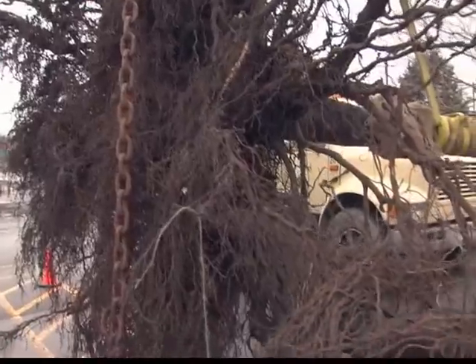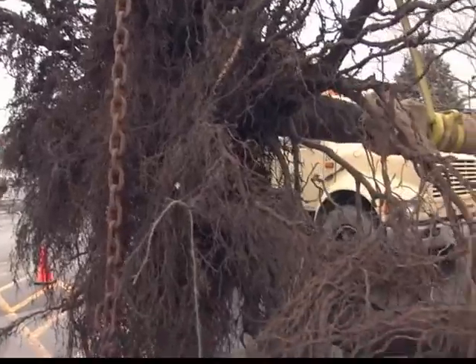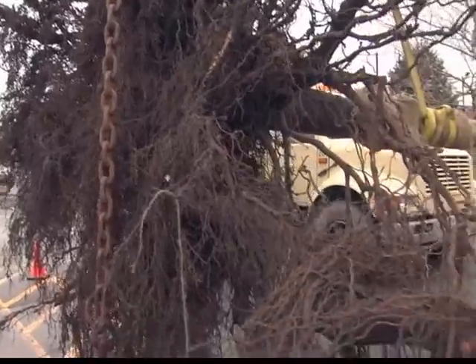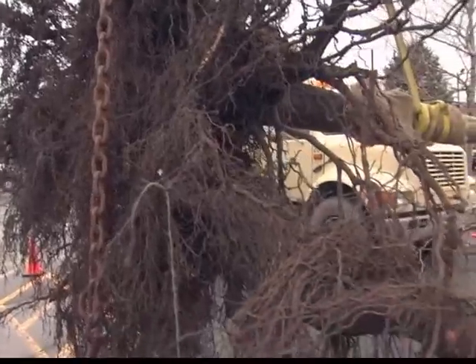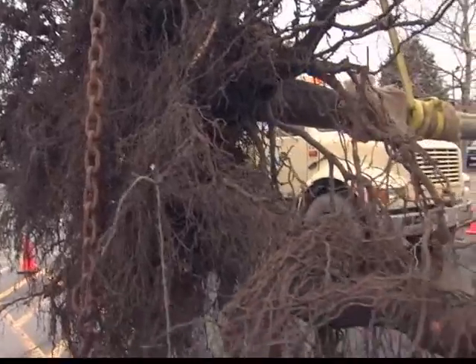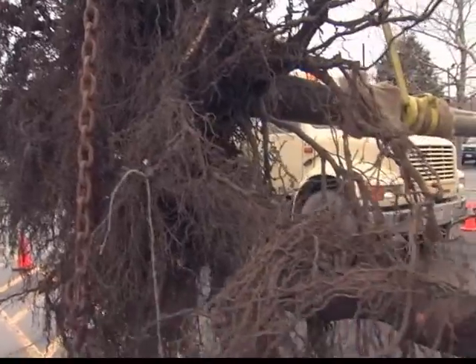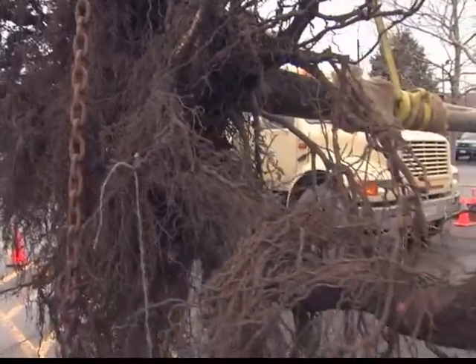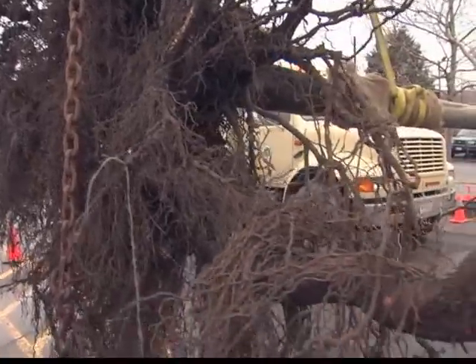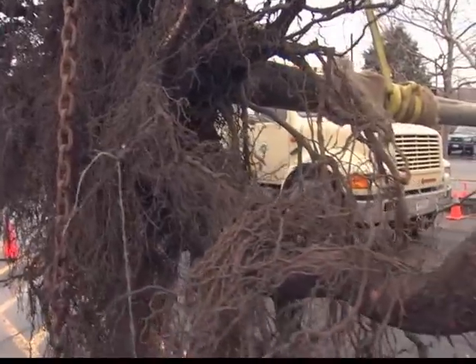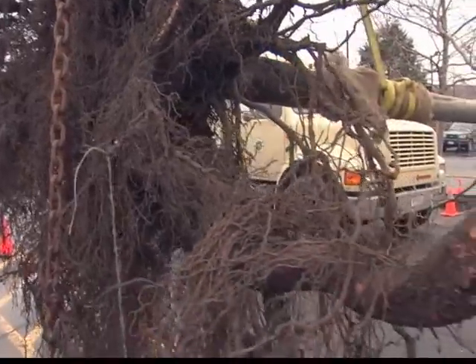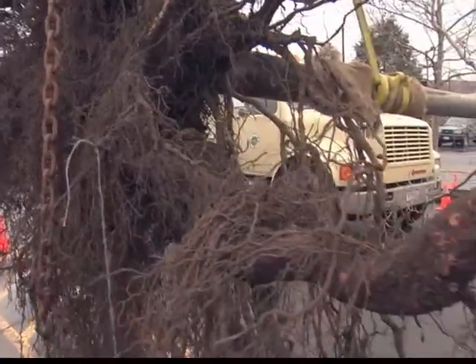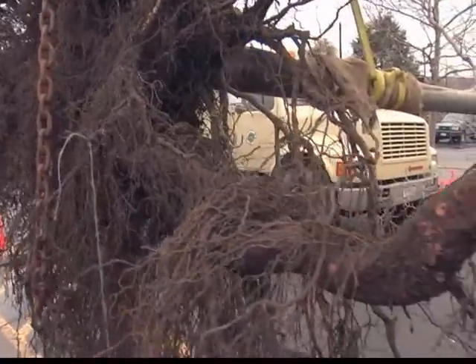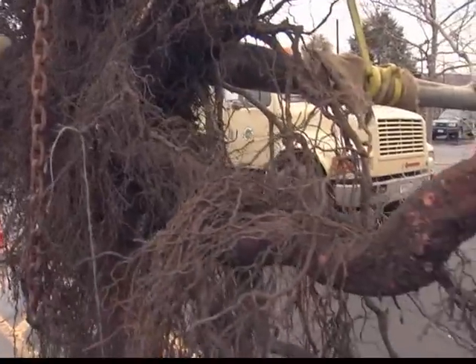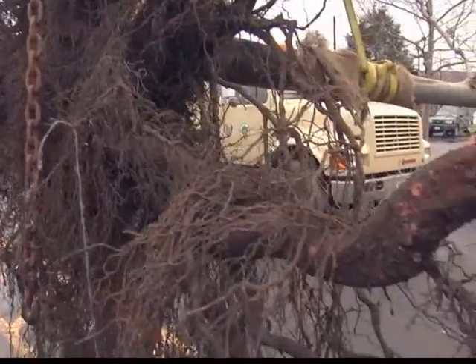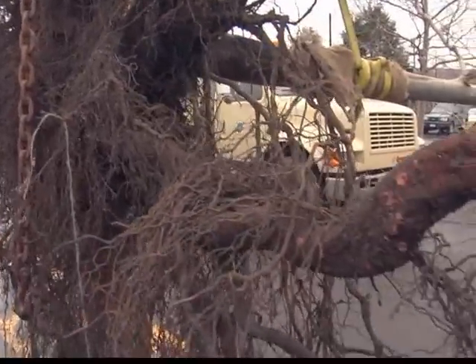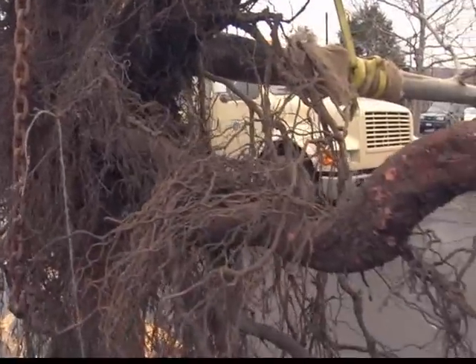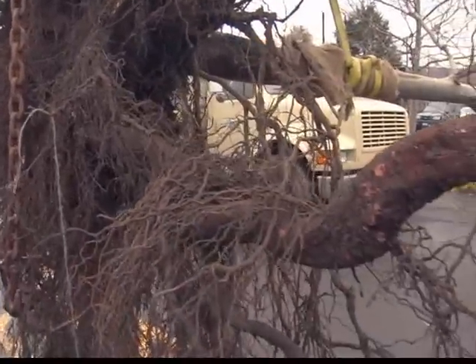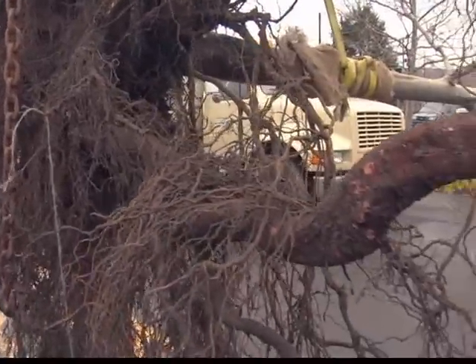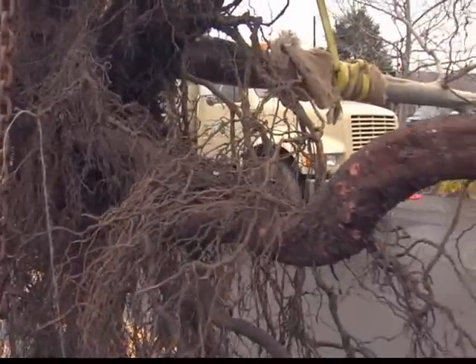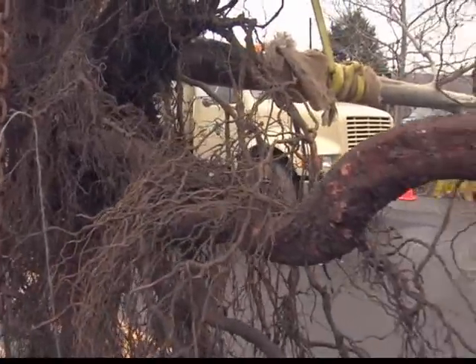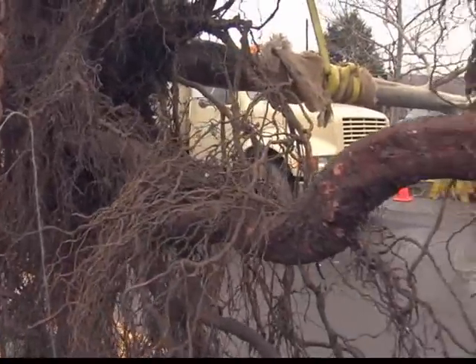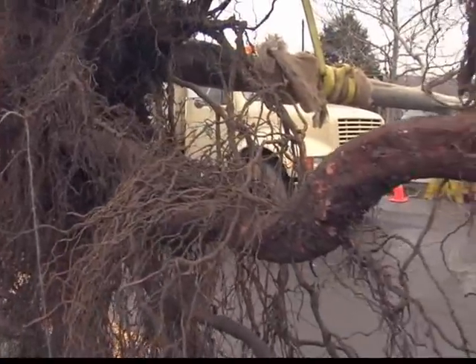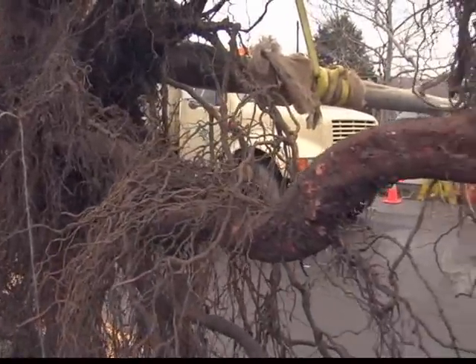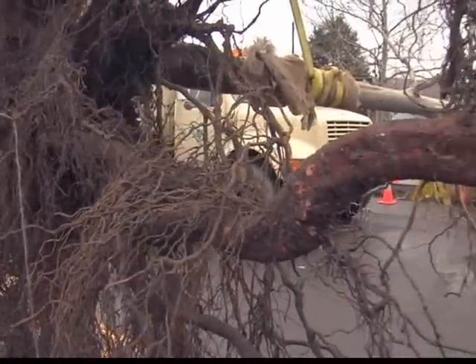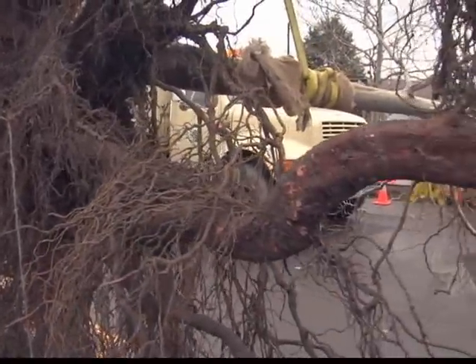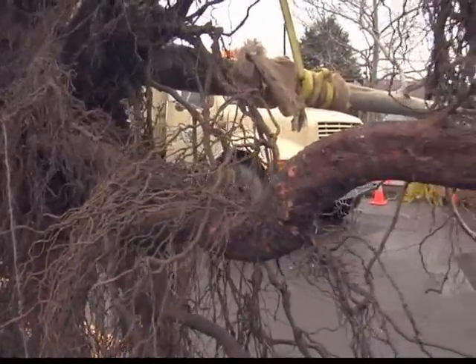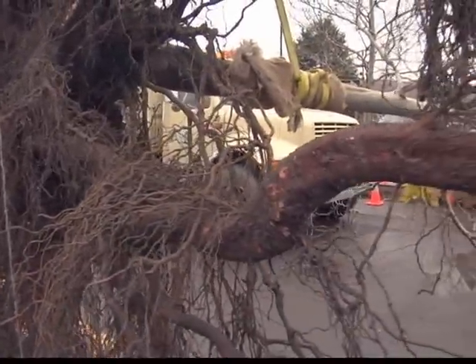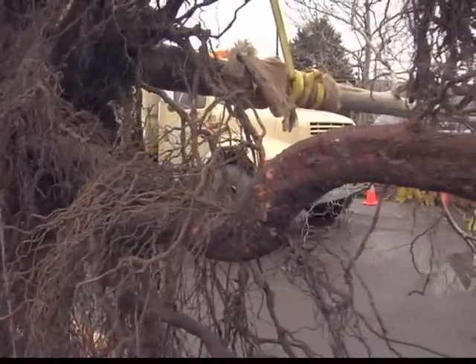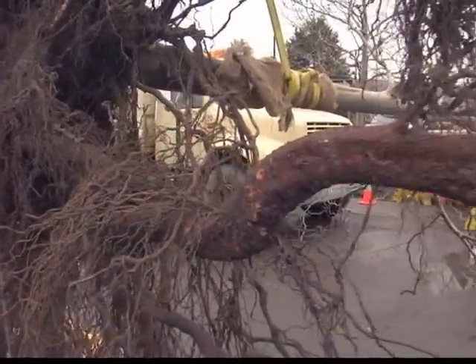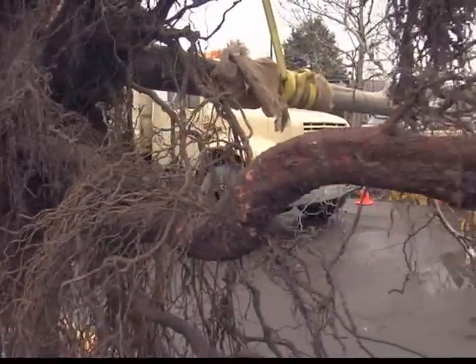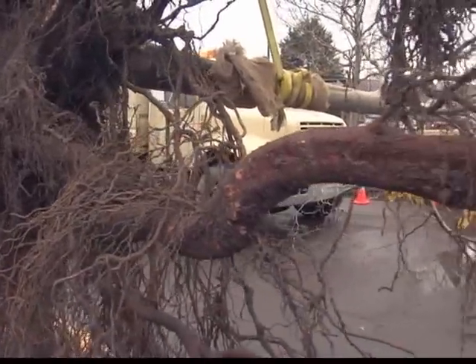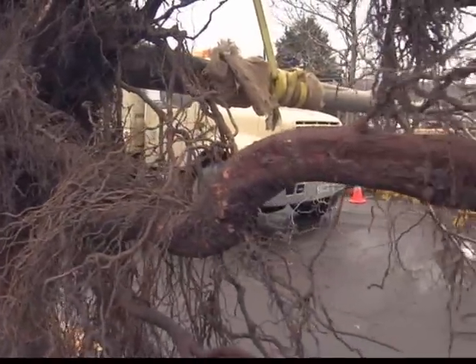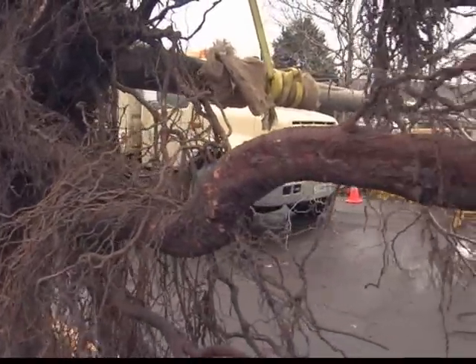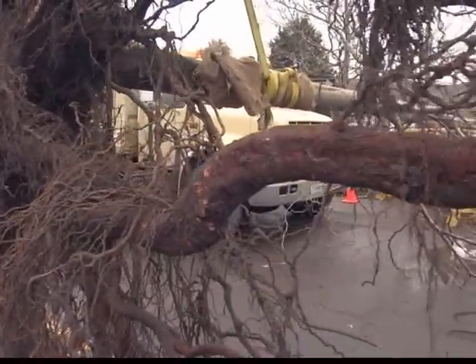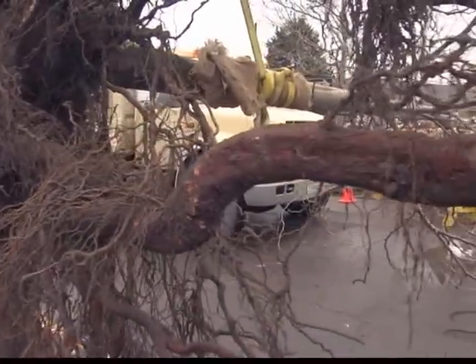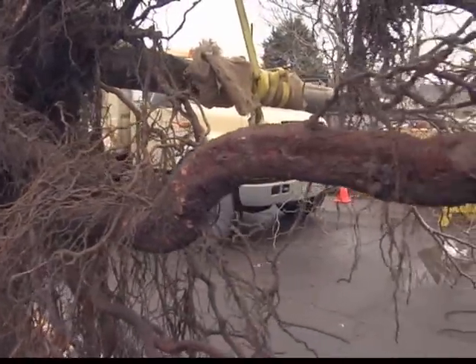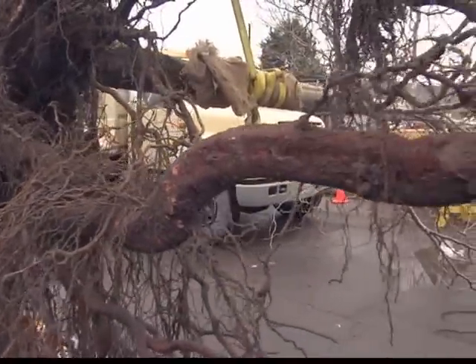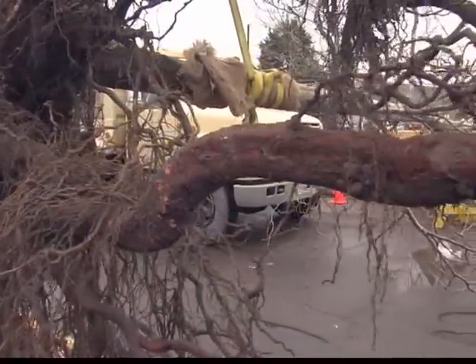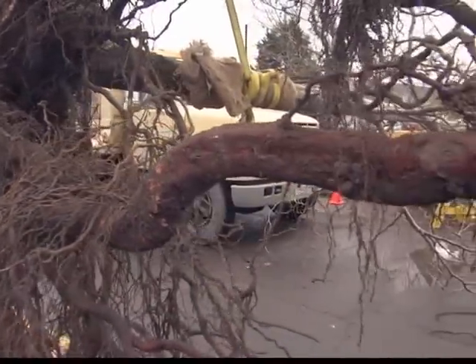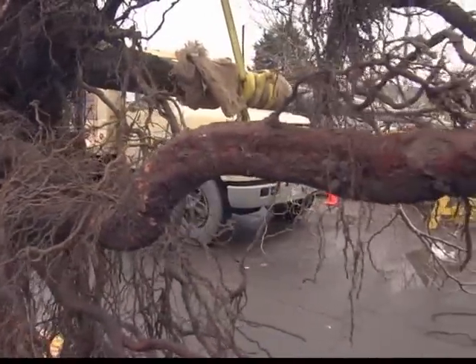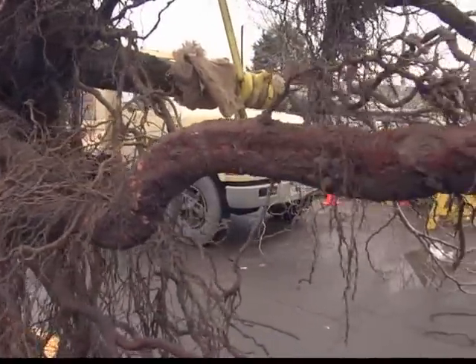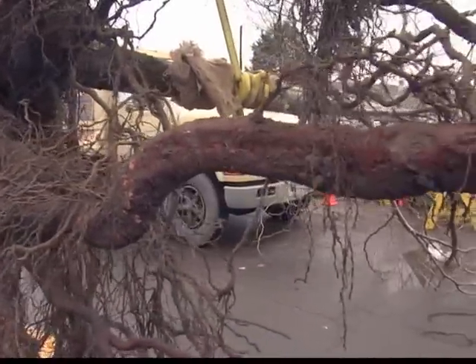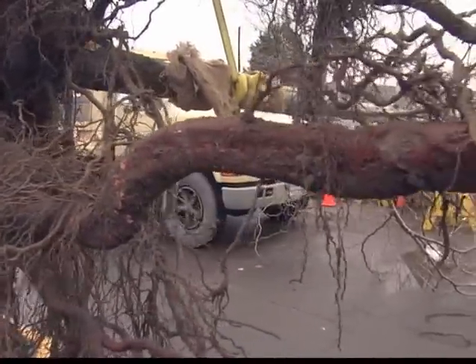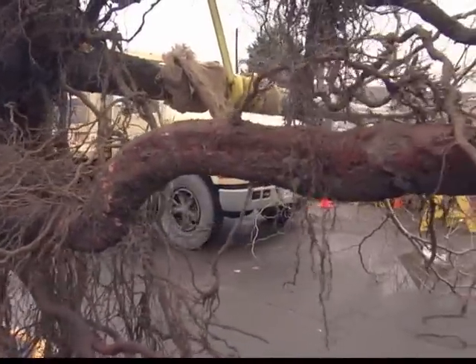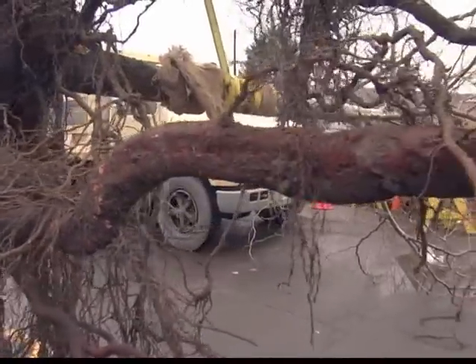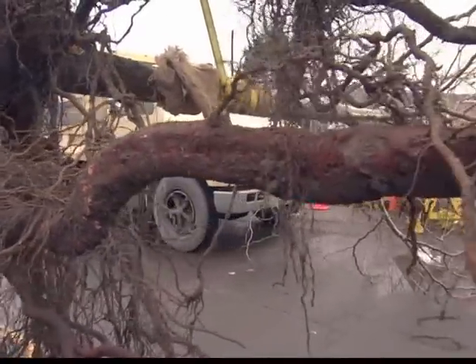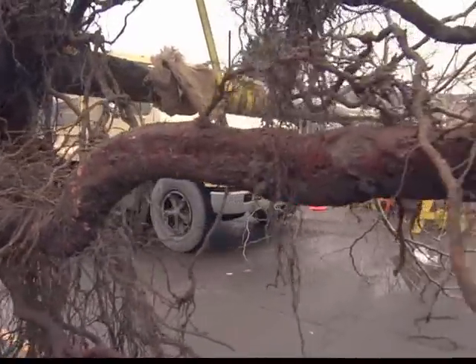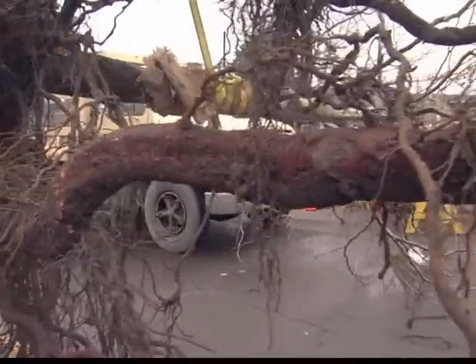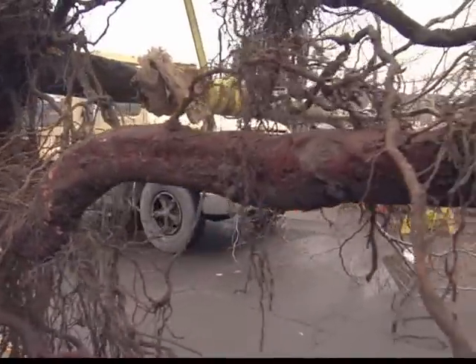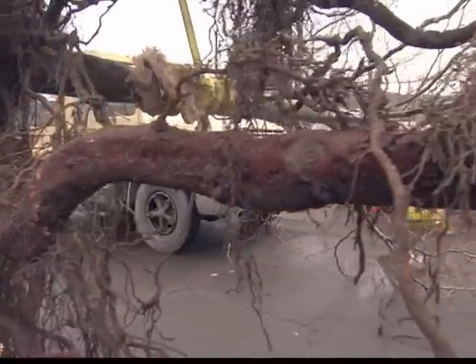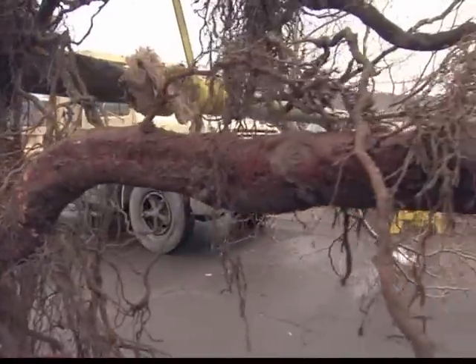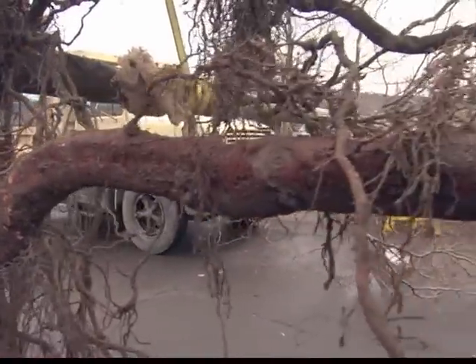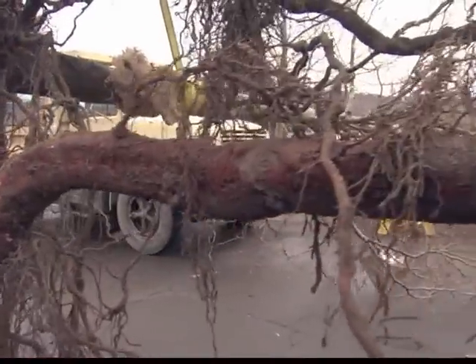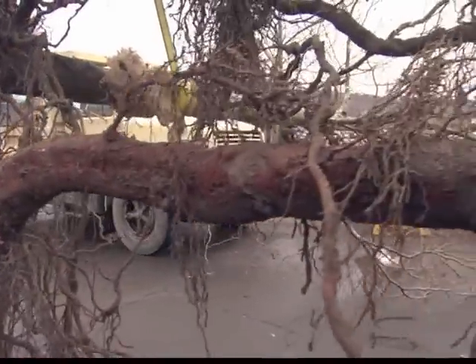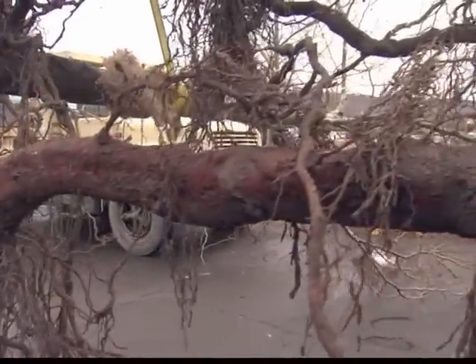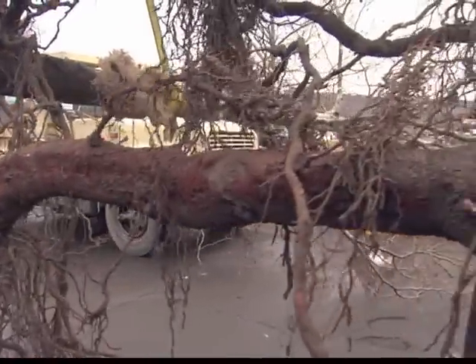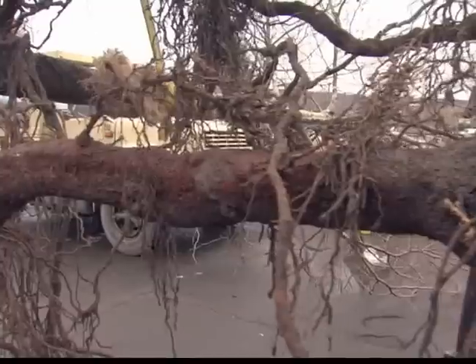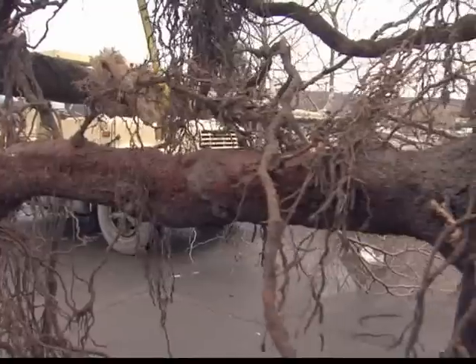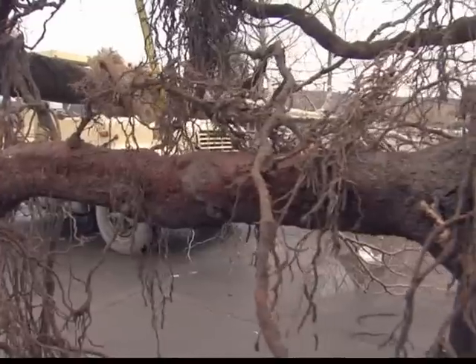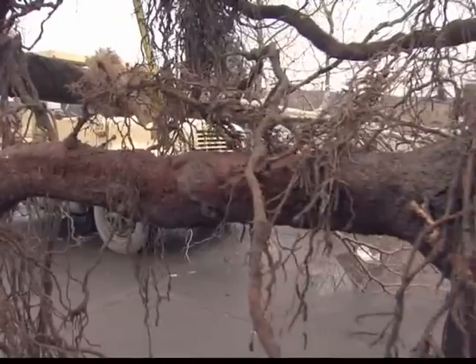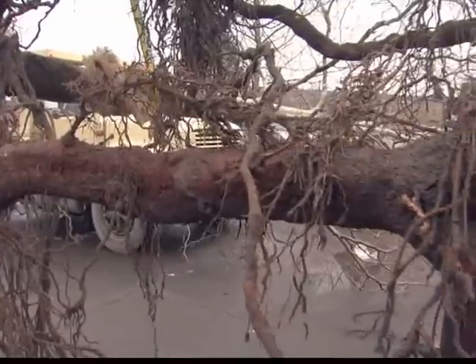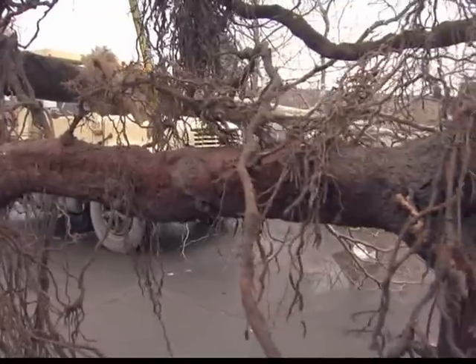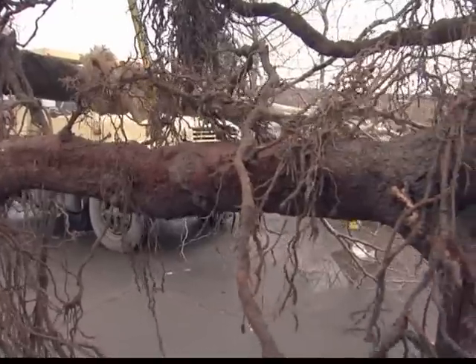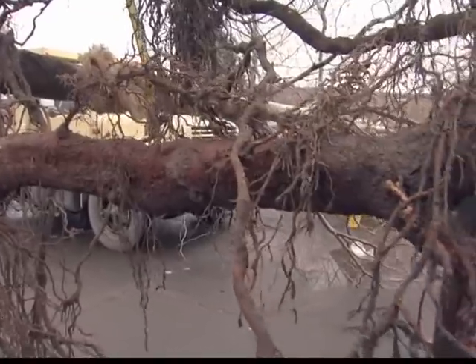We saw some massive roots, some really strongly growing roots in the profile, as well as quite a bit of fine root growth.